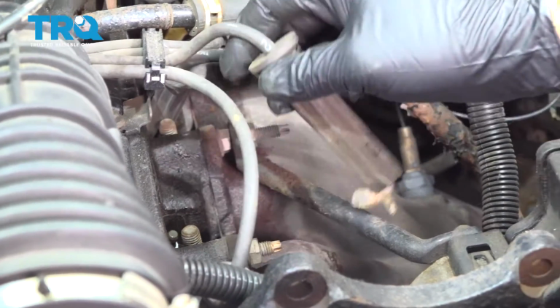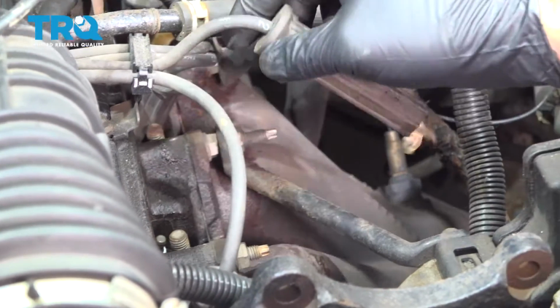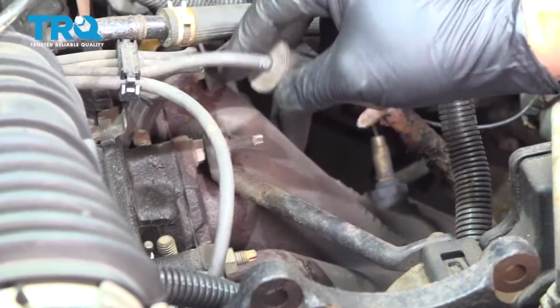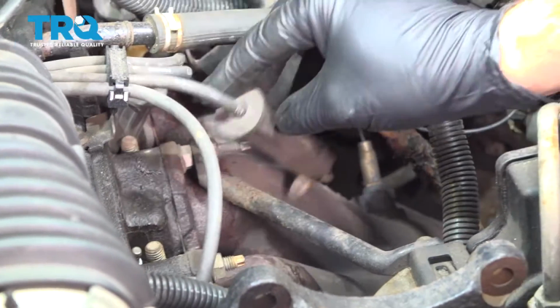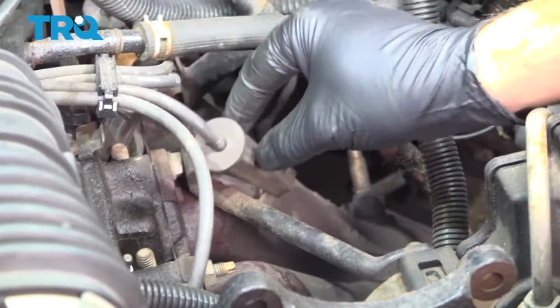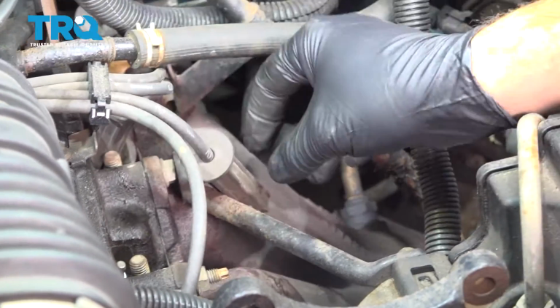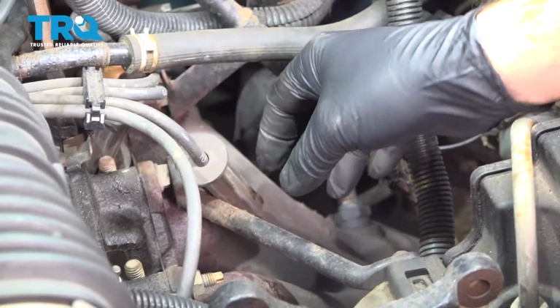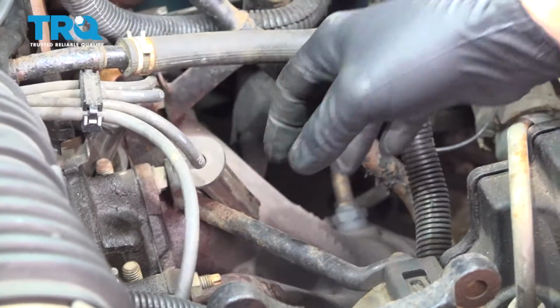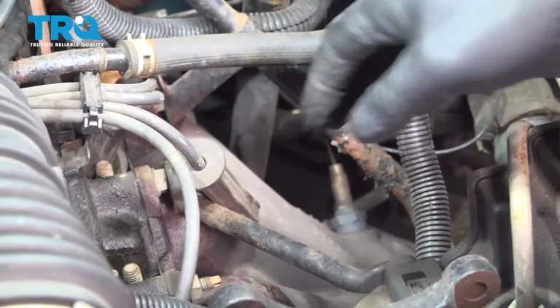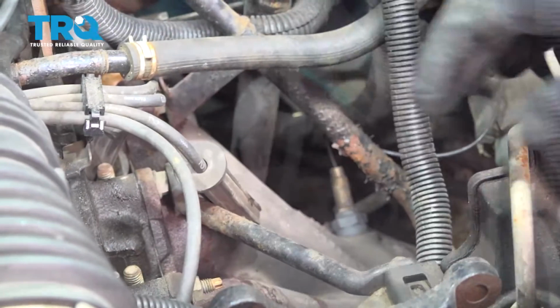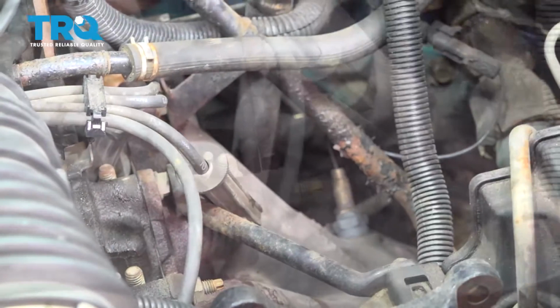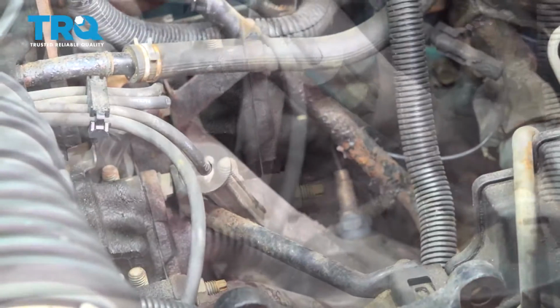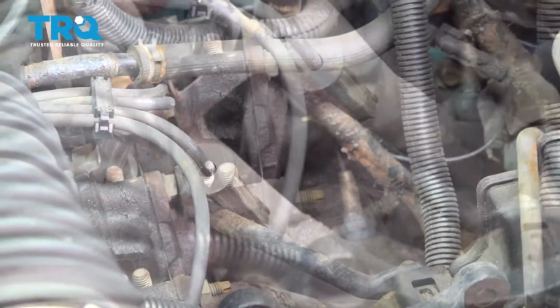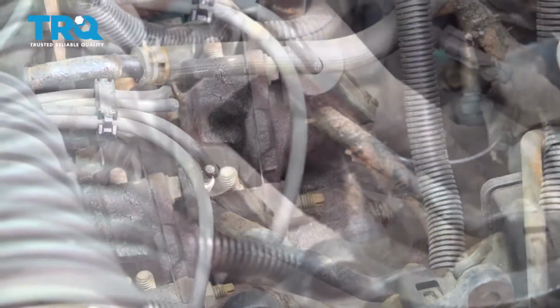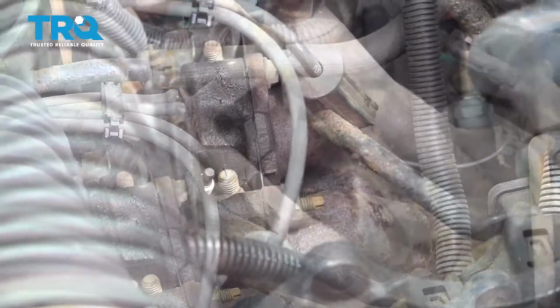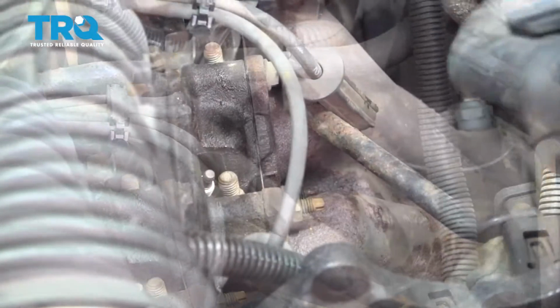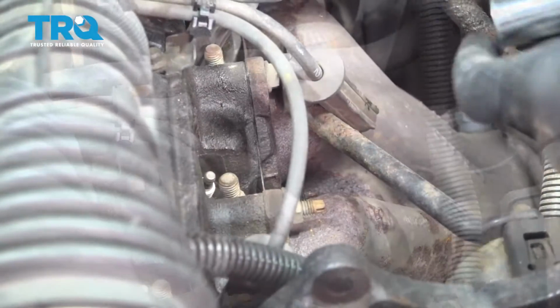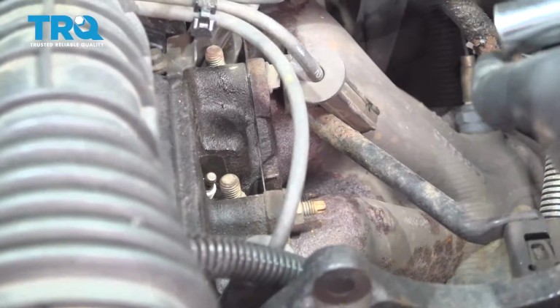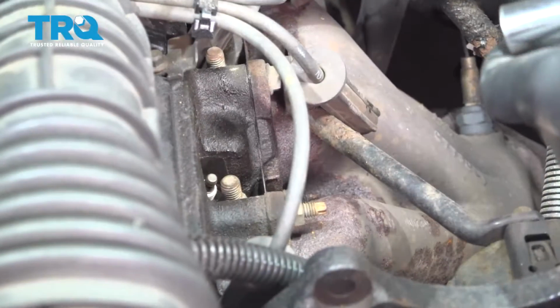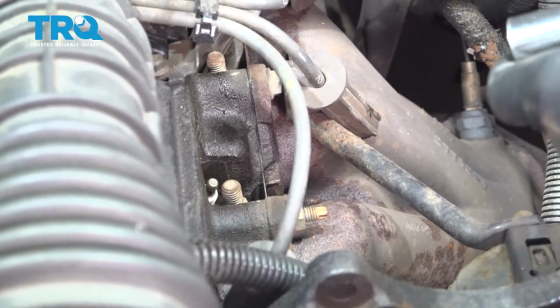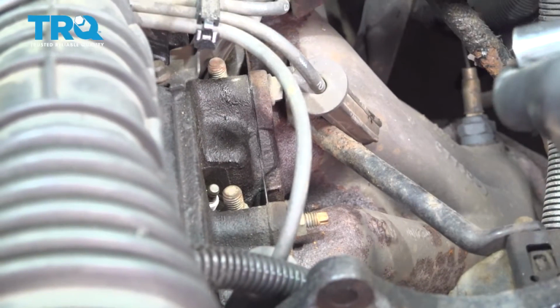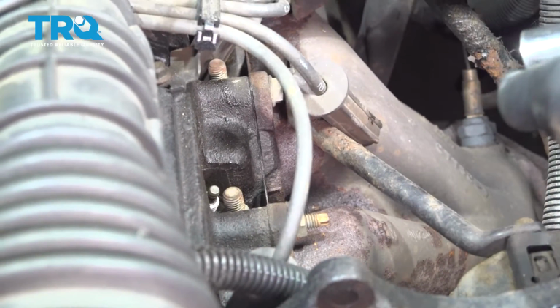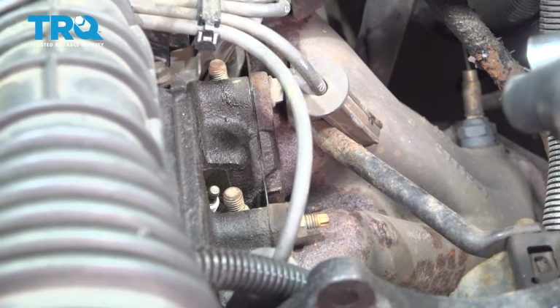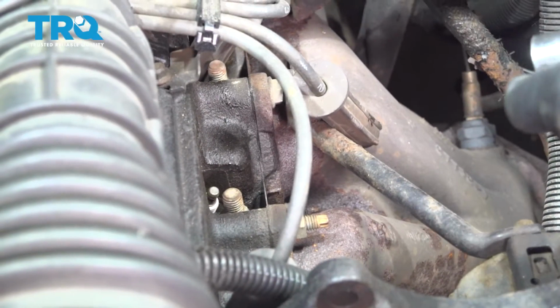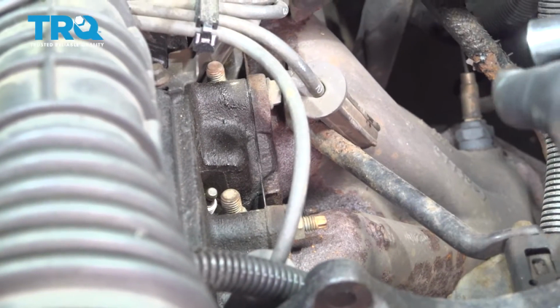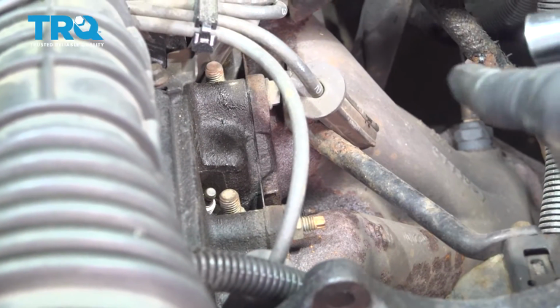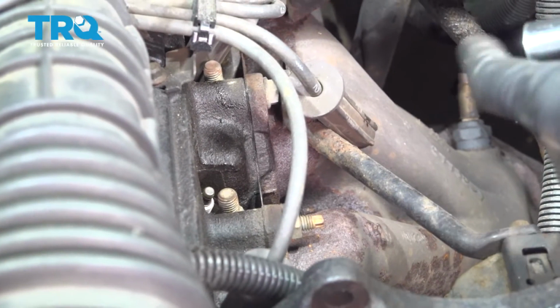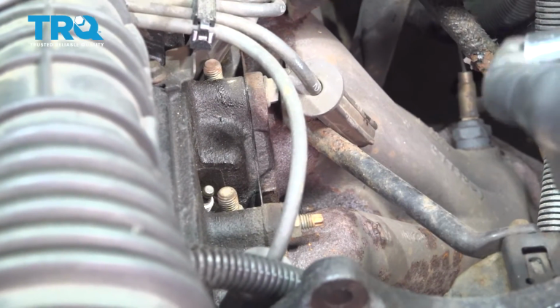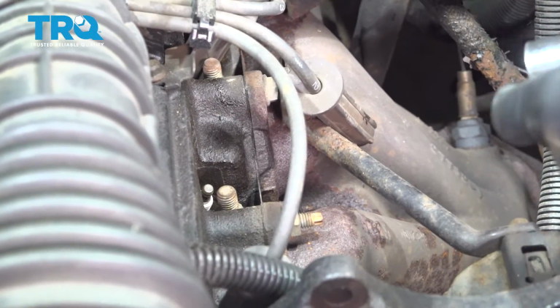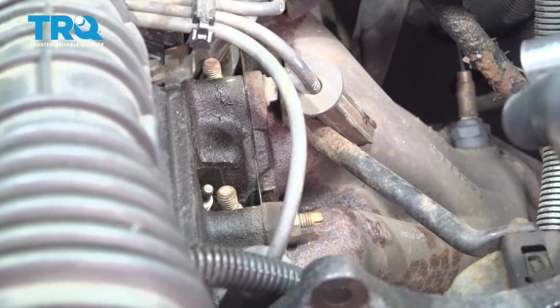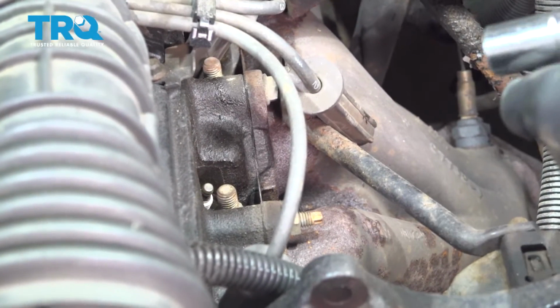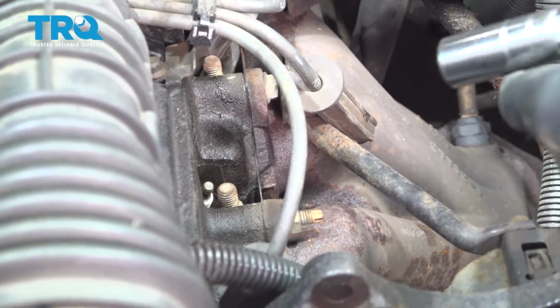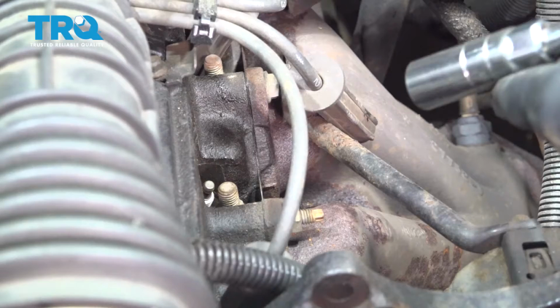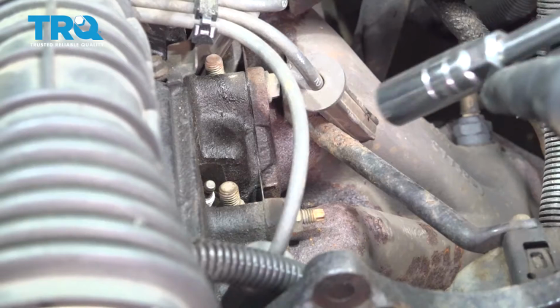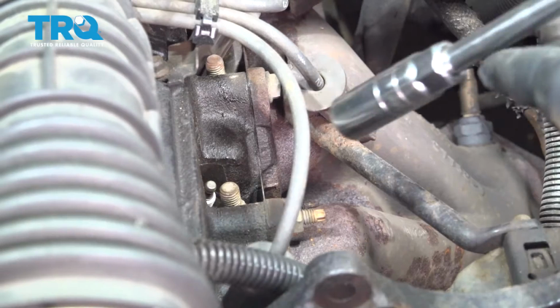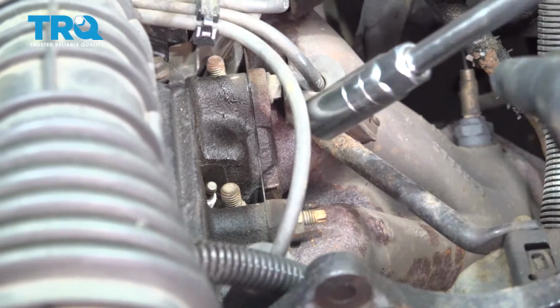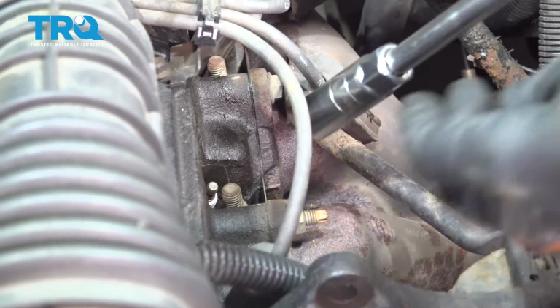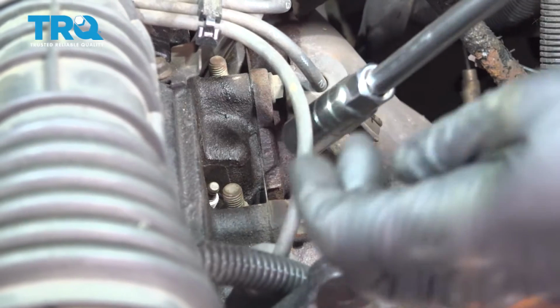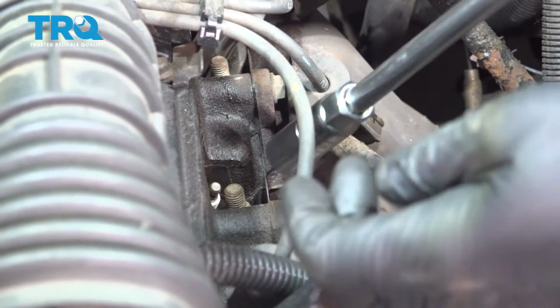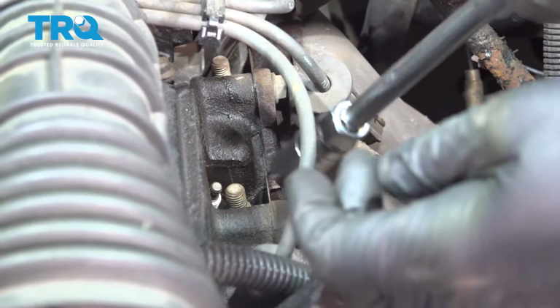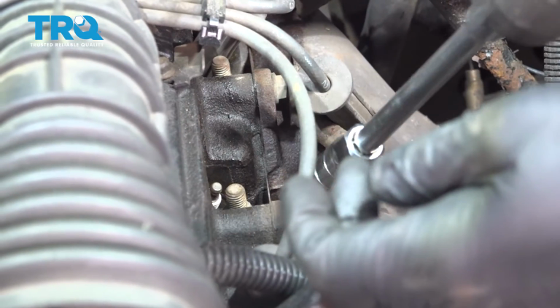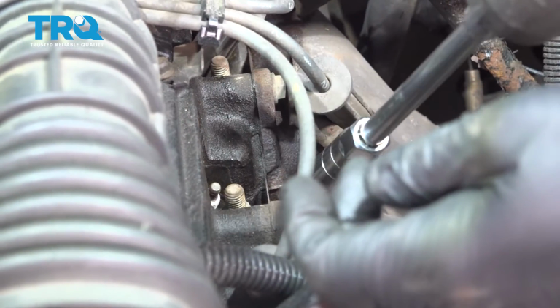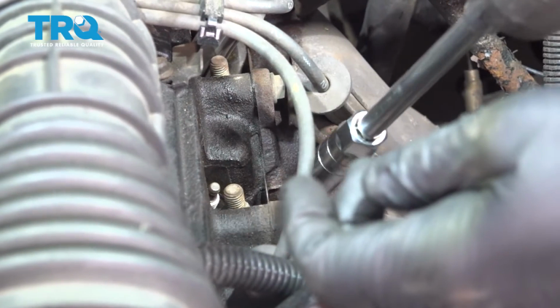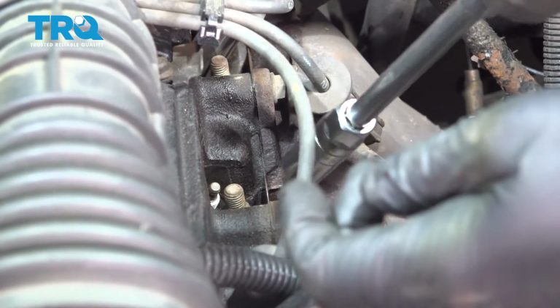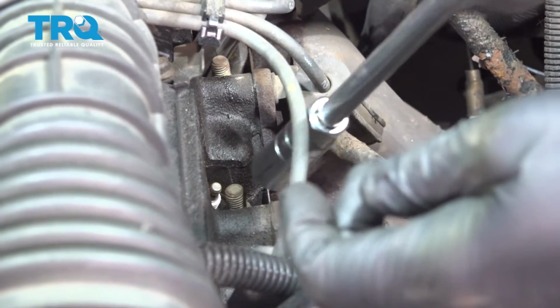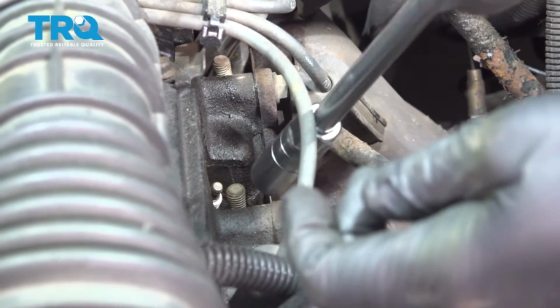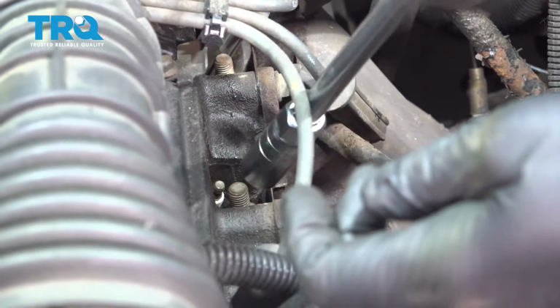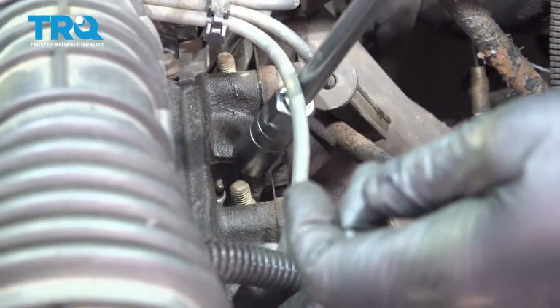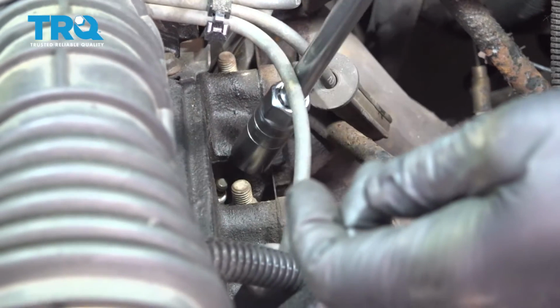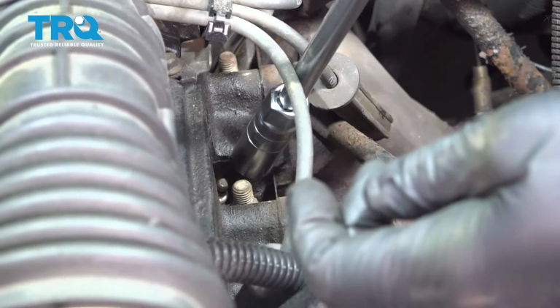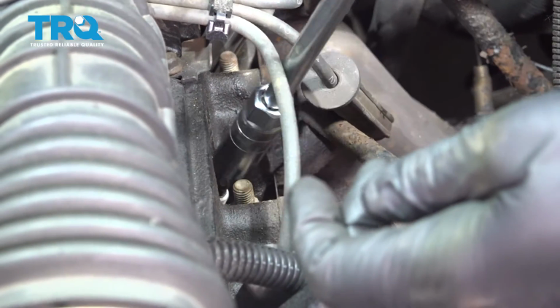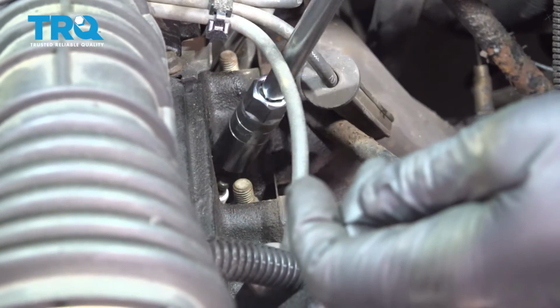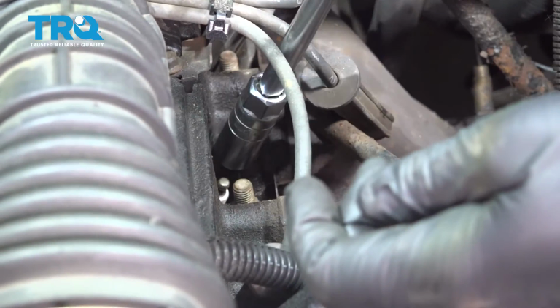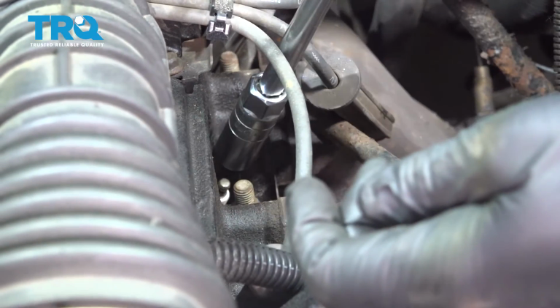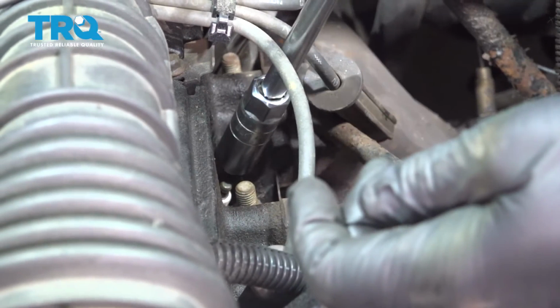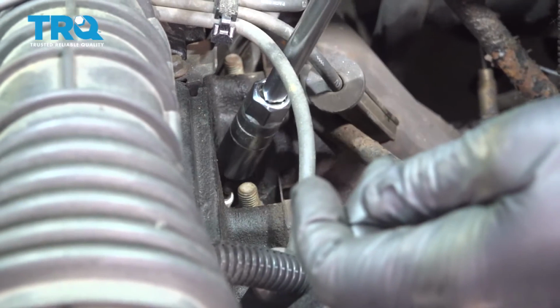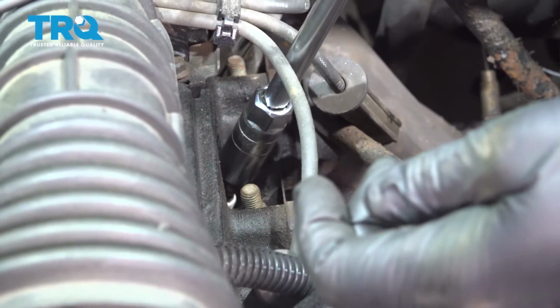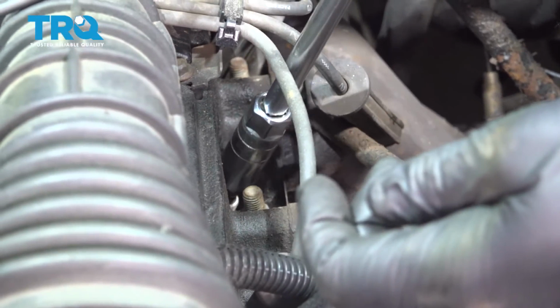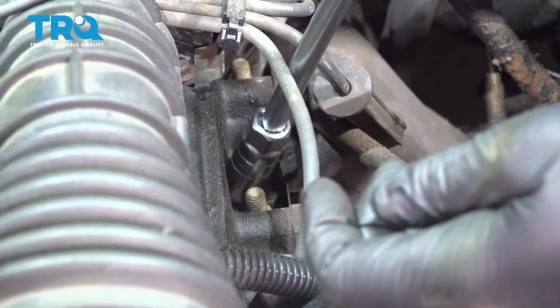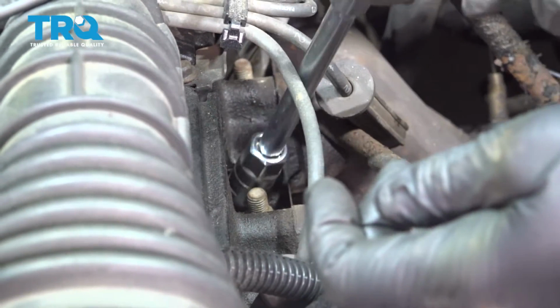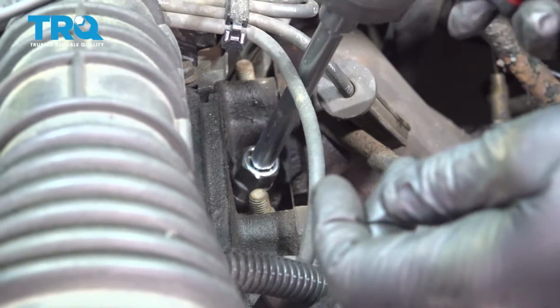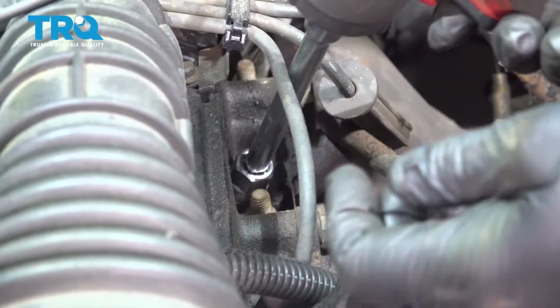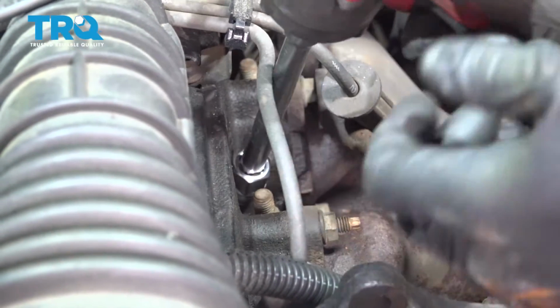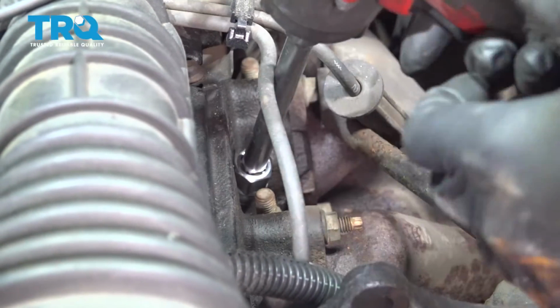Go ahead and set that aside. Using a 16-millimeter spark plug socket and extension, I'm going to go ahead and remove this spark plug.